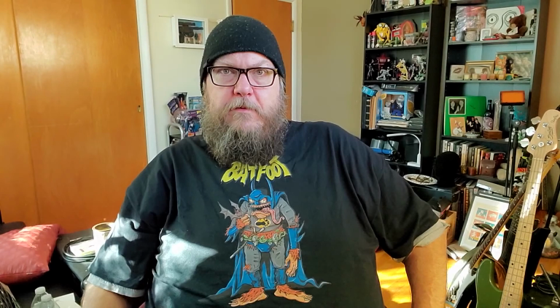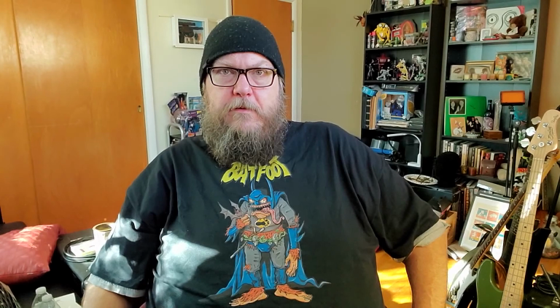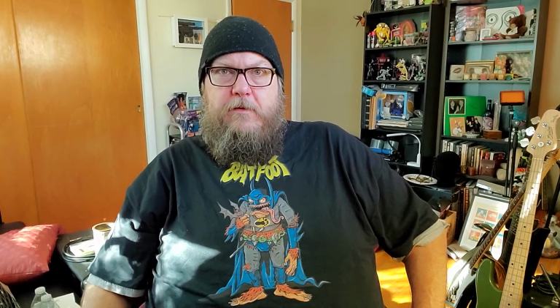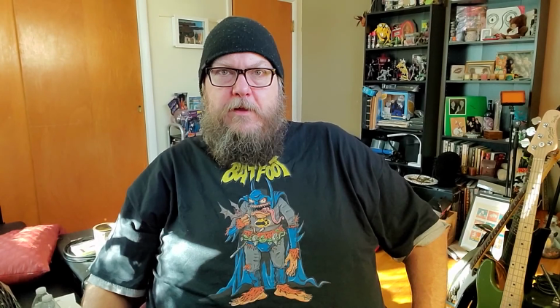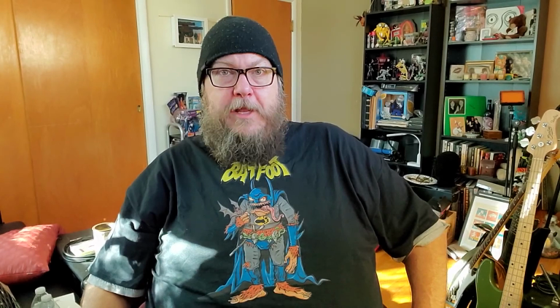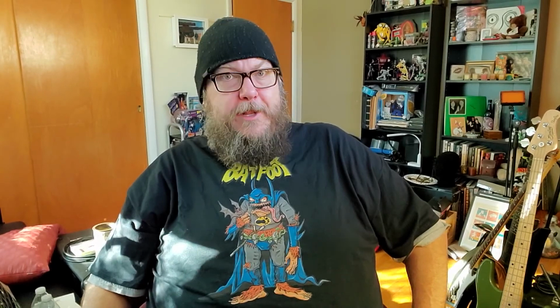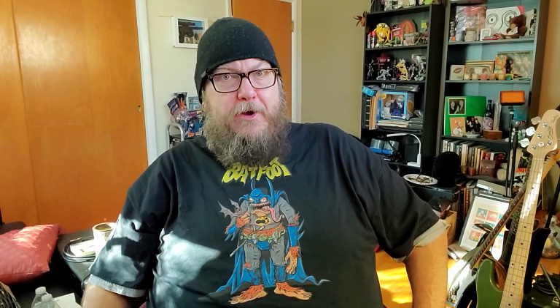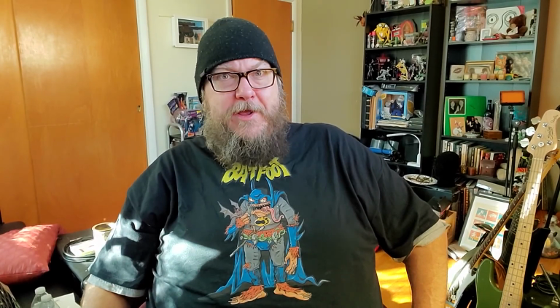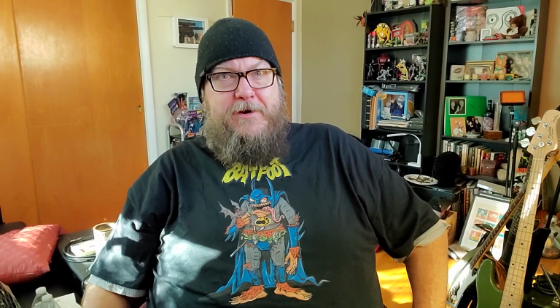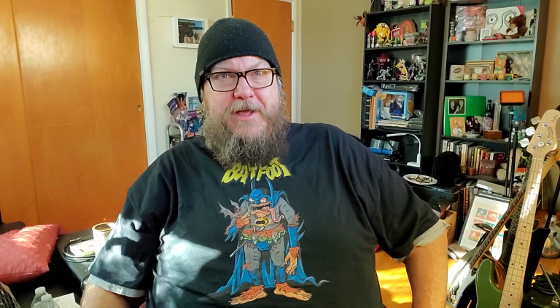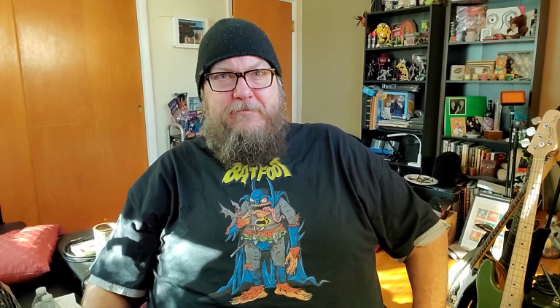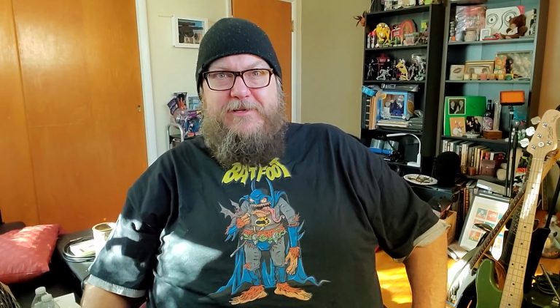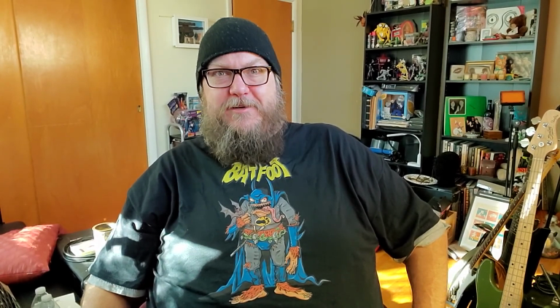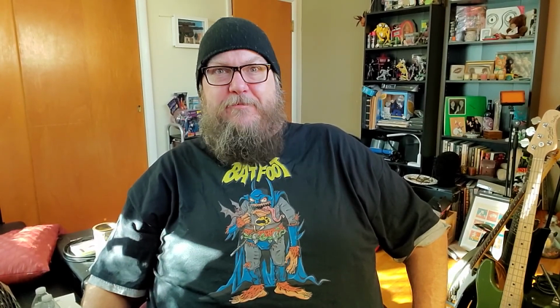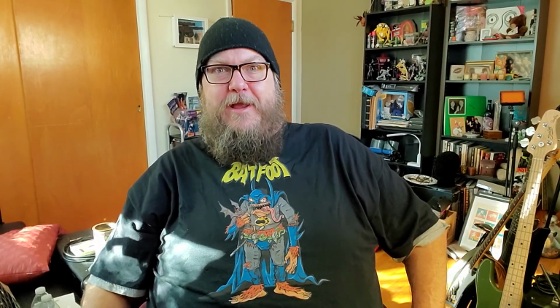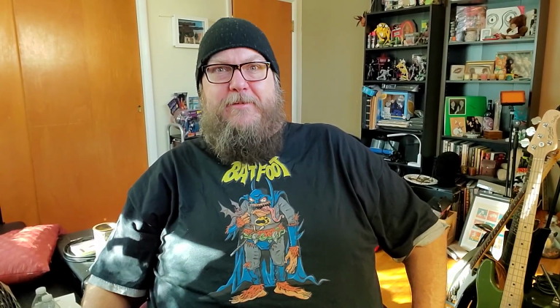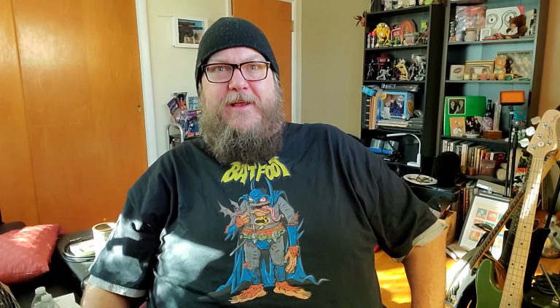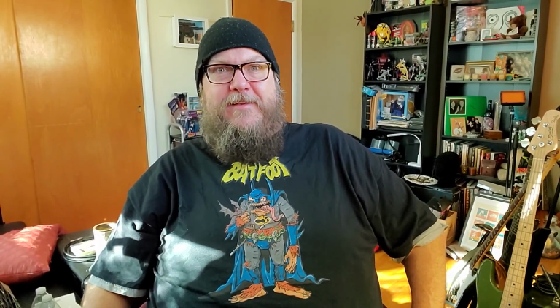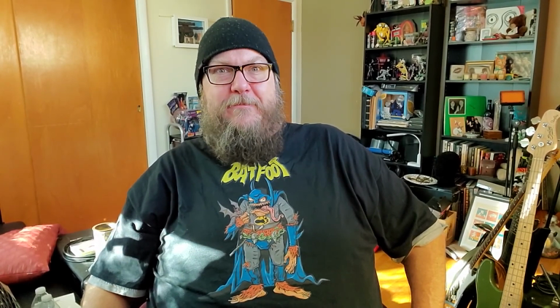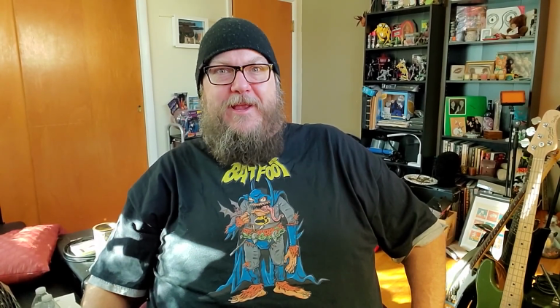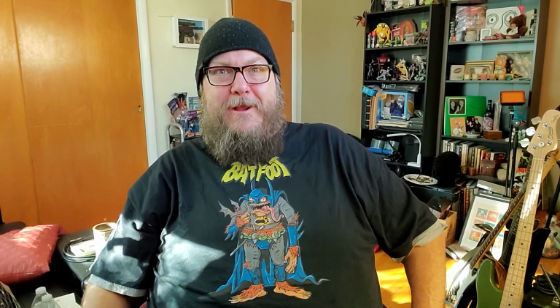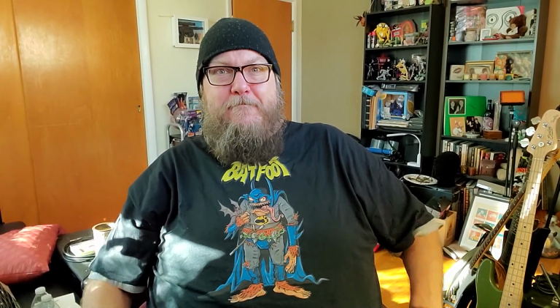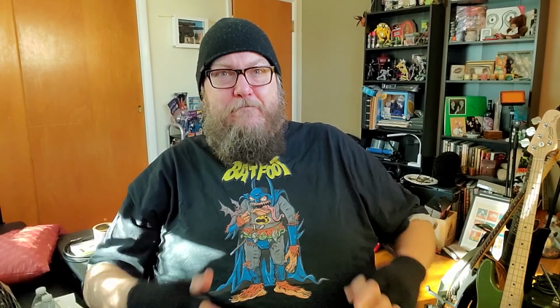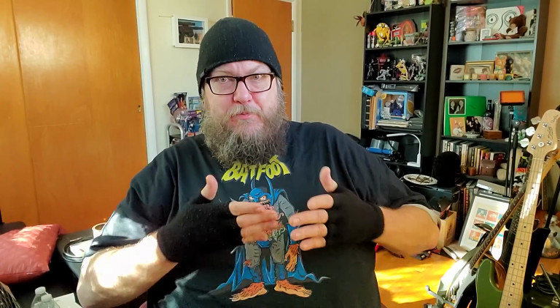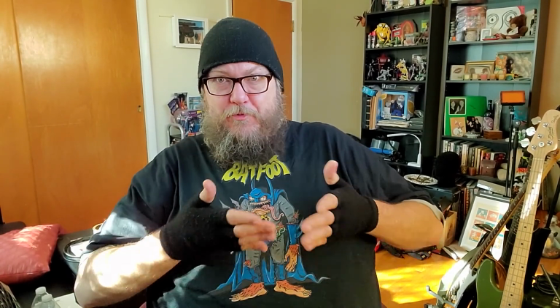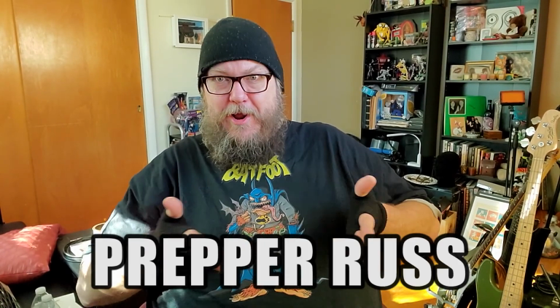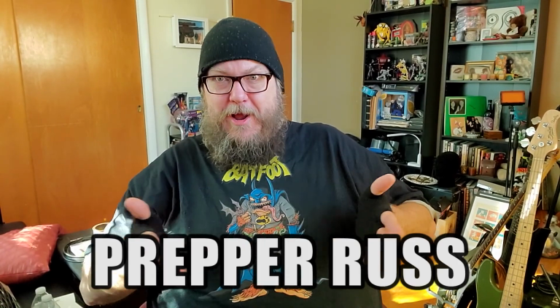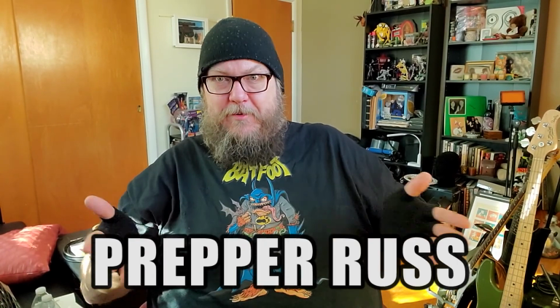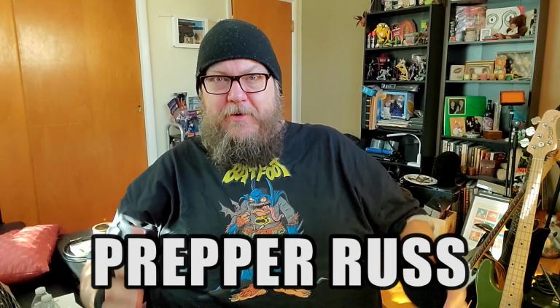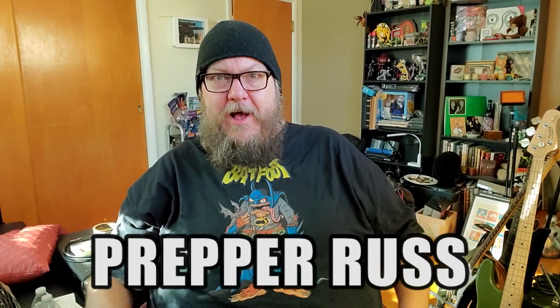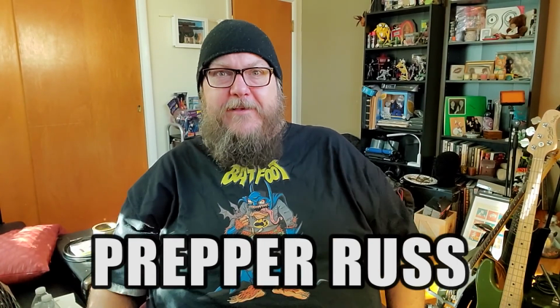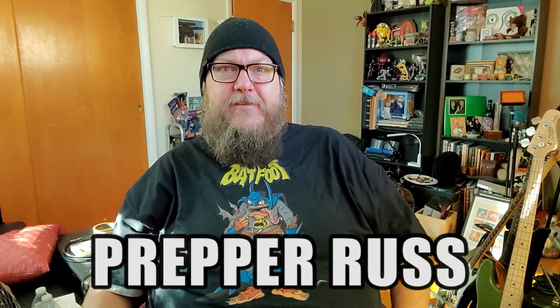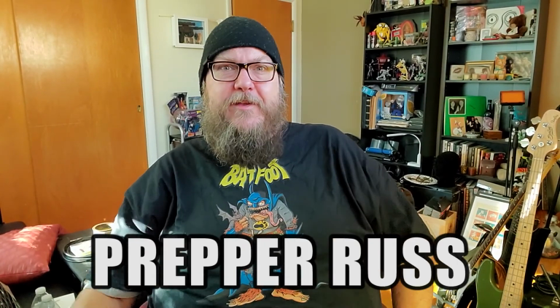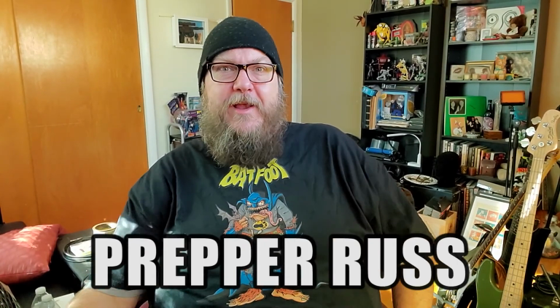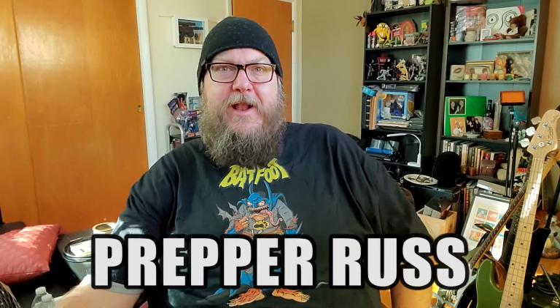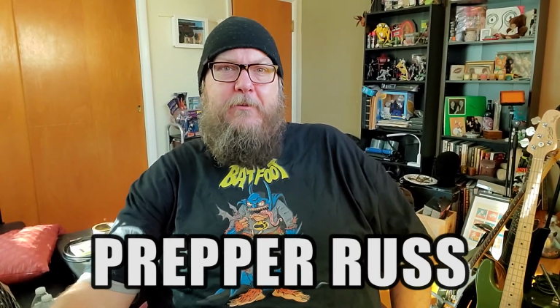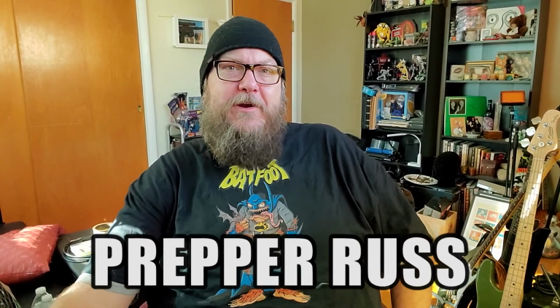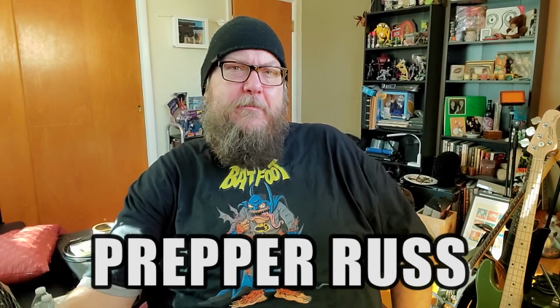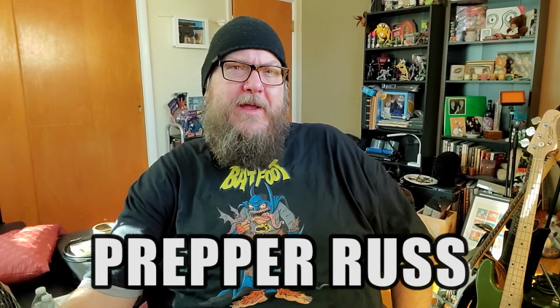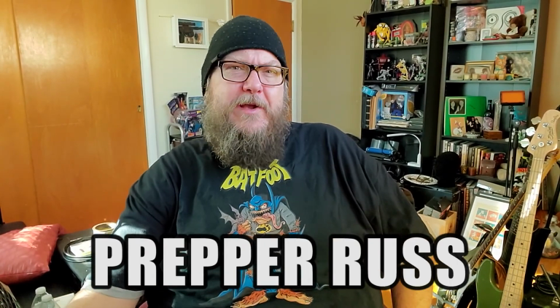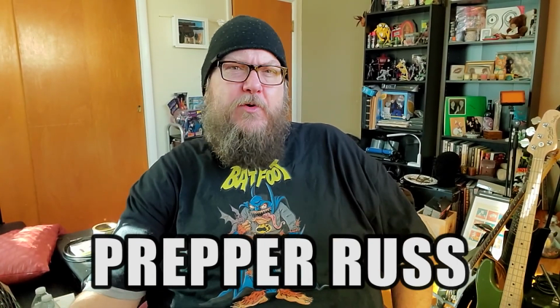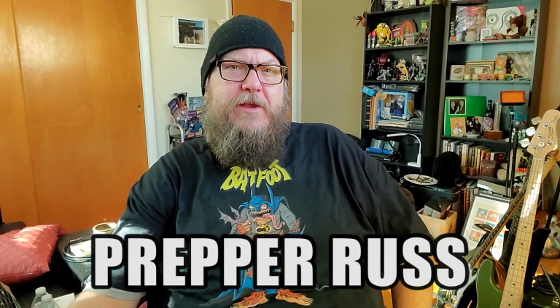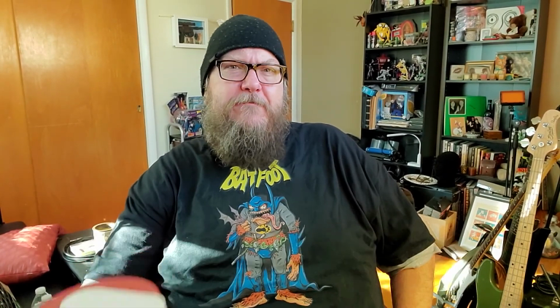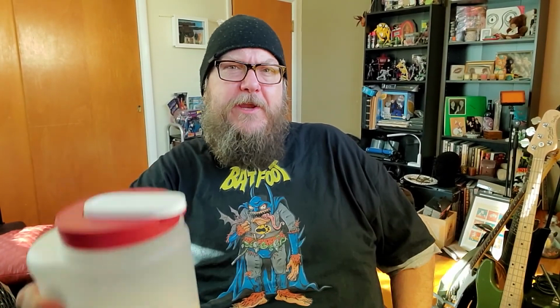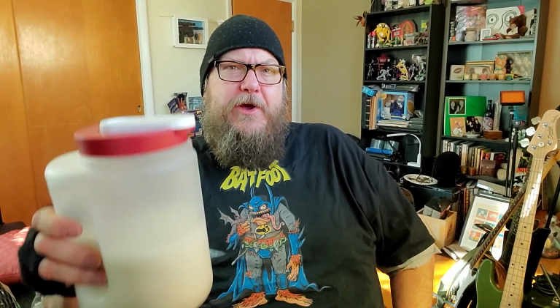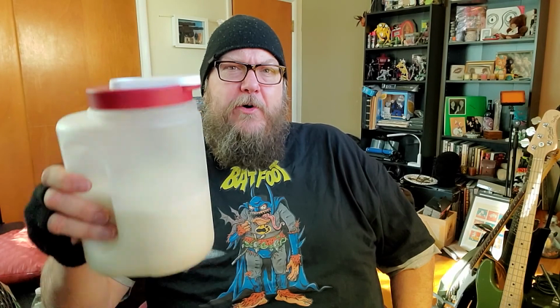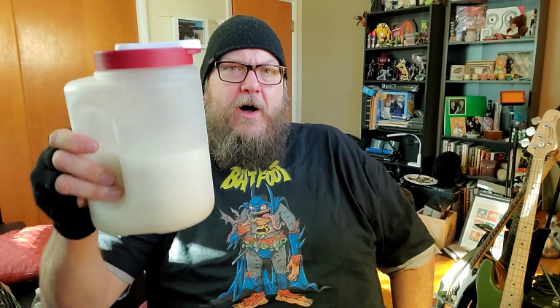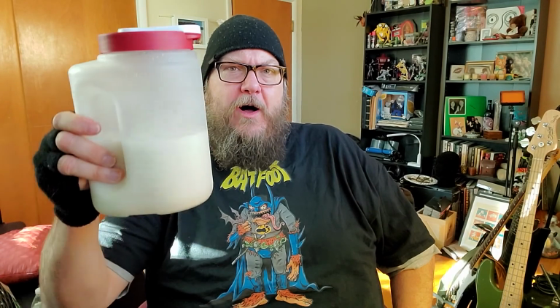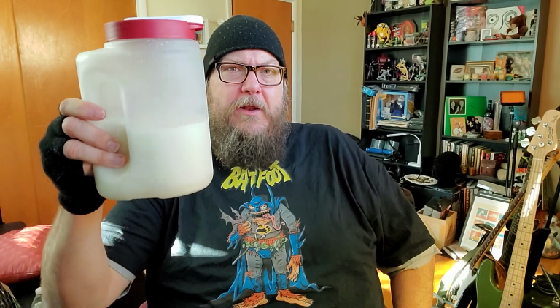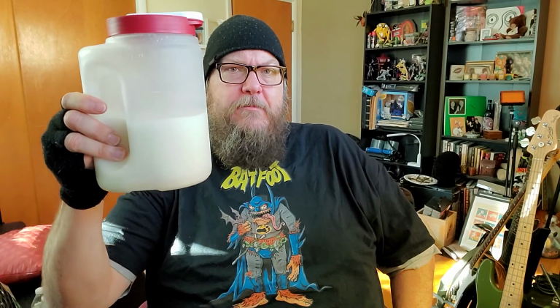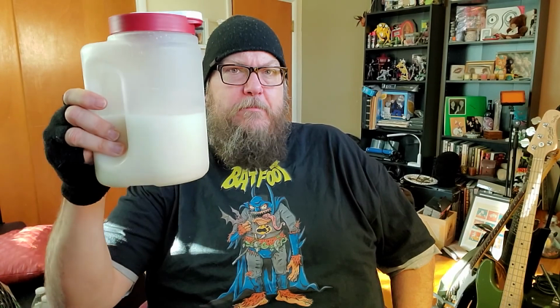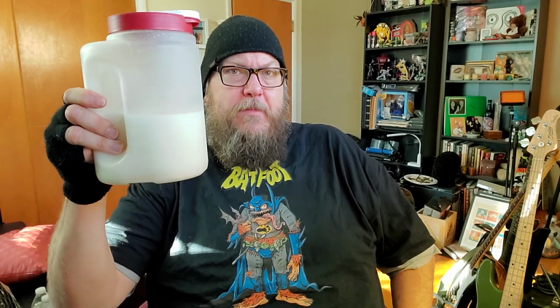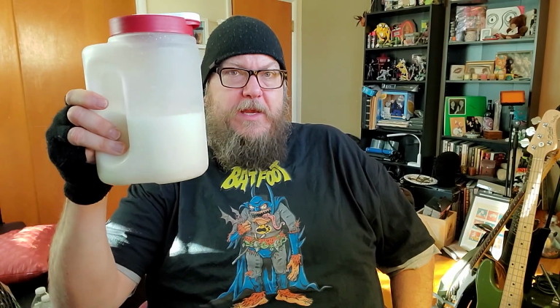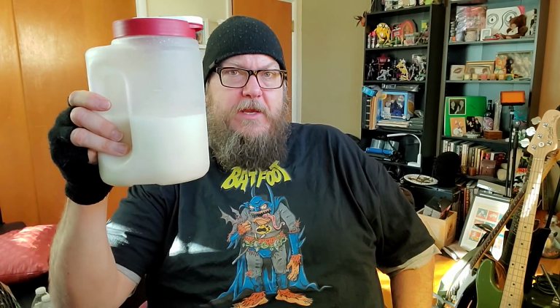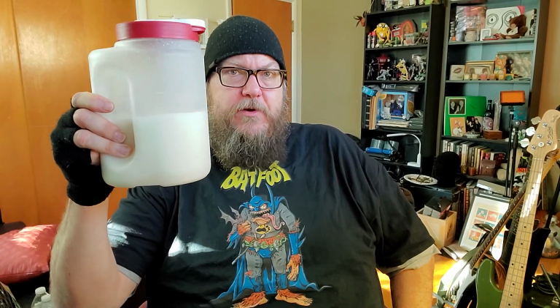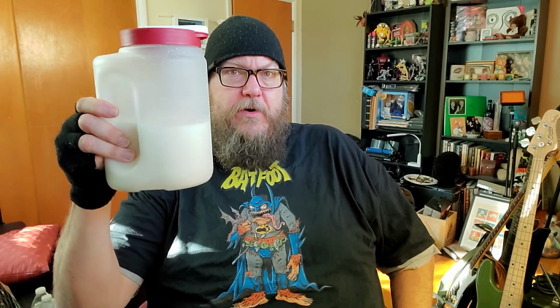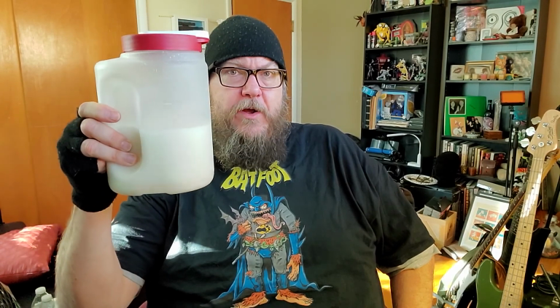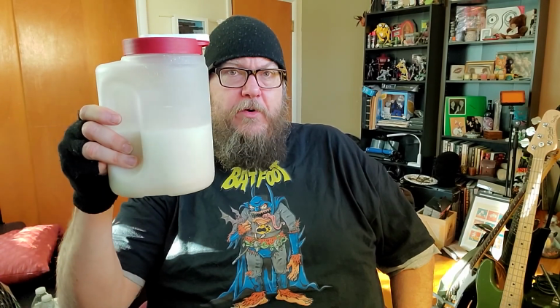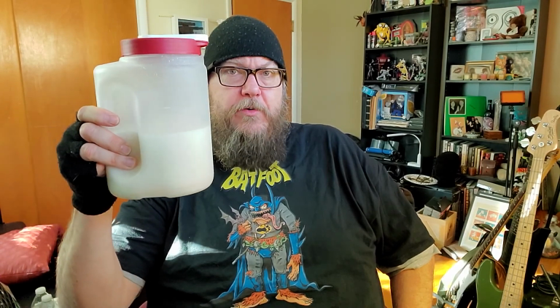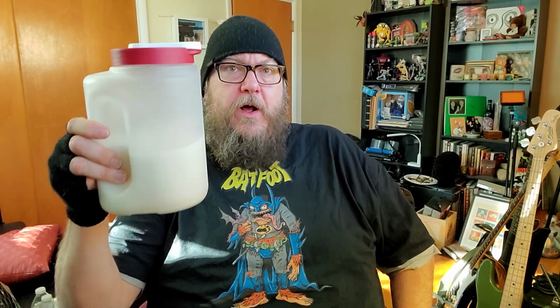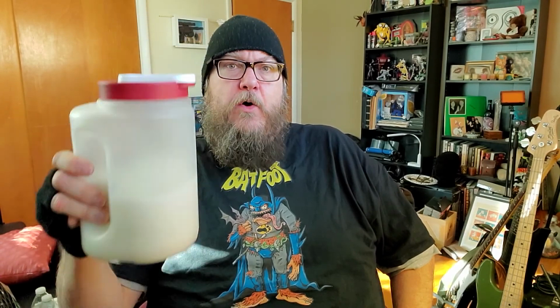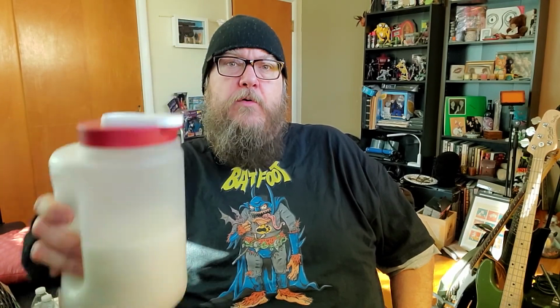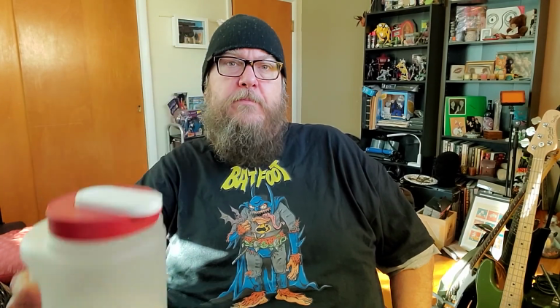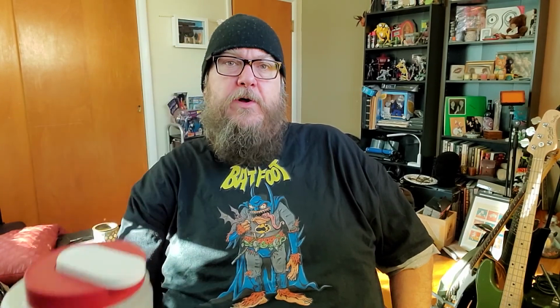Hello, internet friends and family. It's me, Prepper Russ, and I wanted to make a quick video on making your own oat milk.